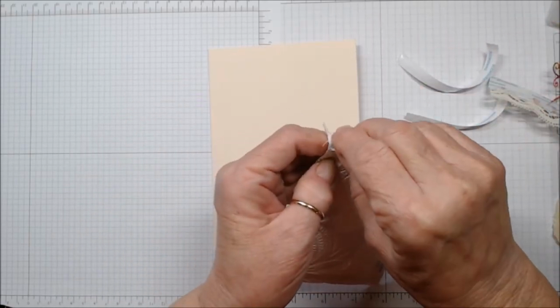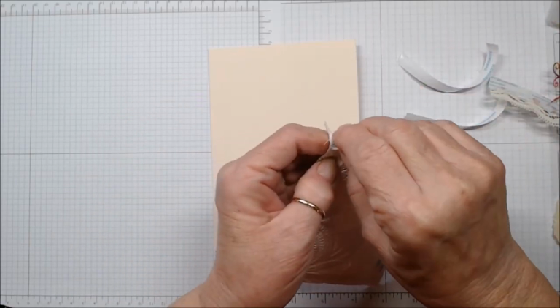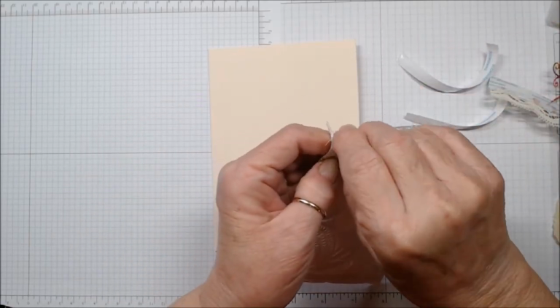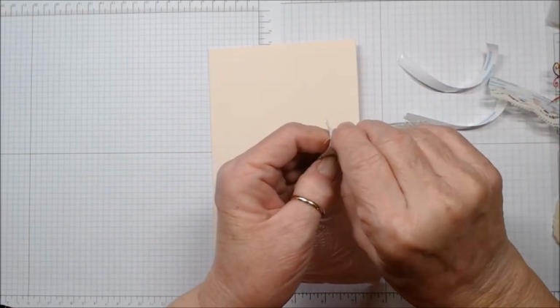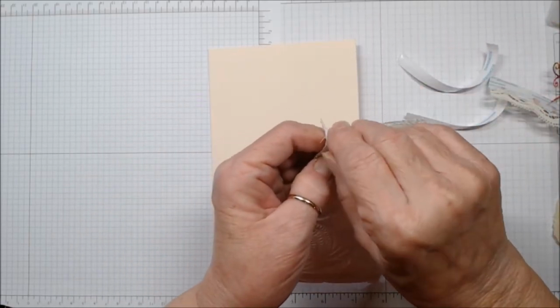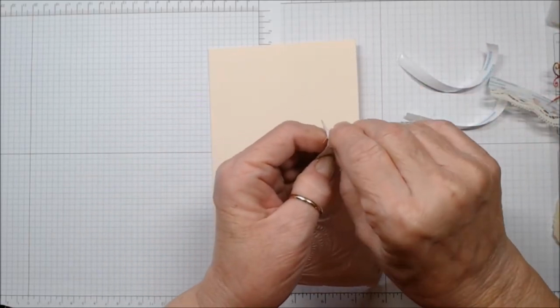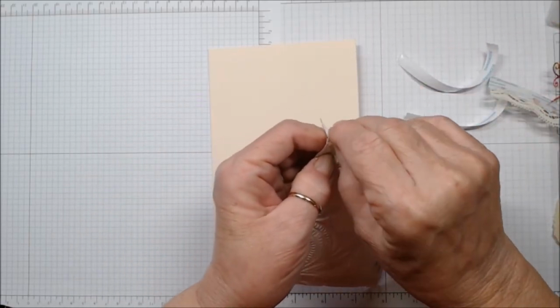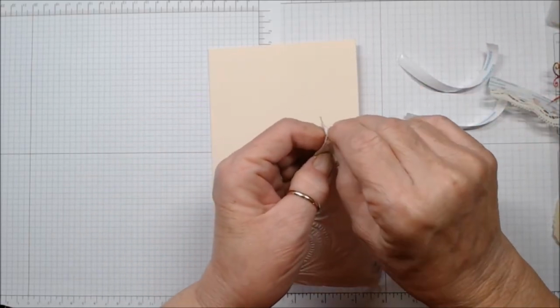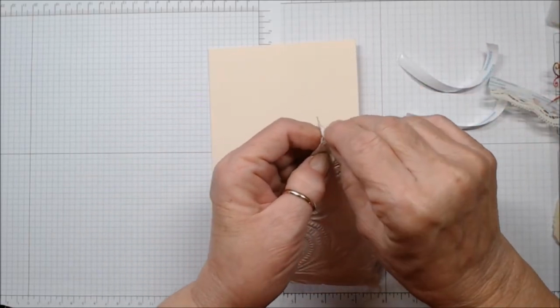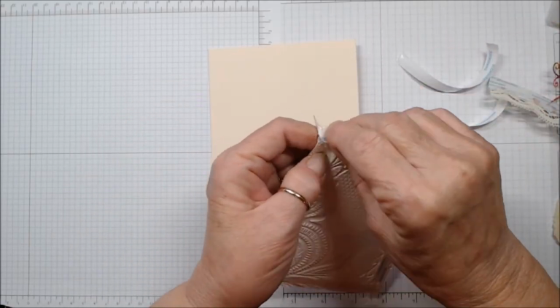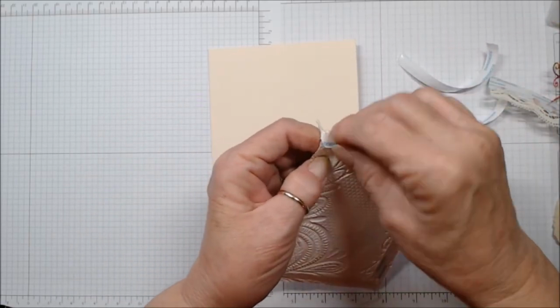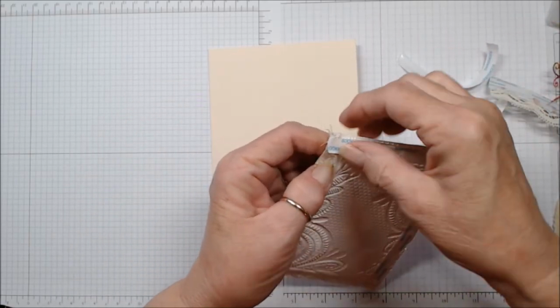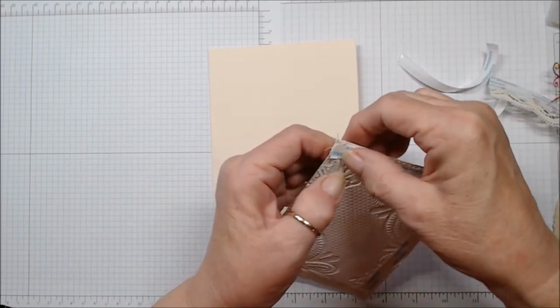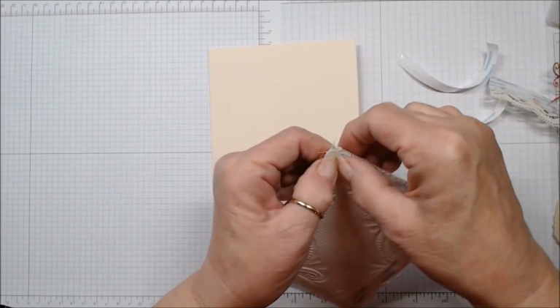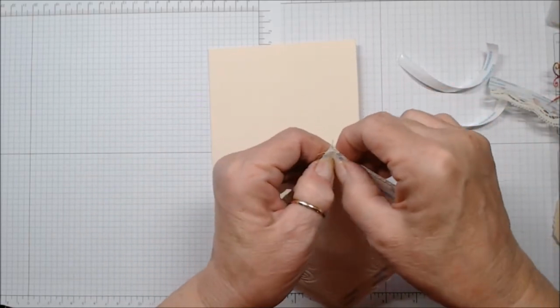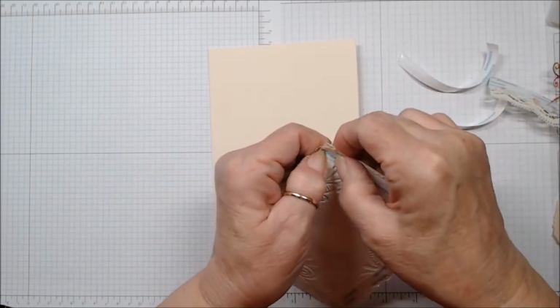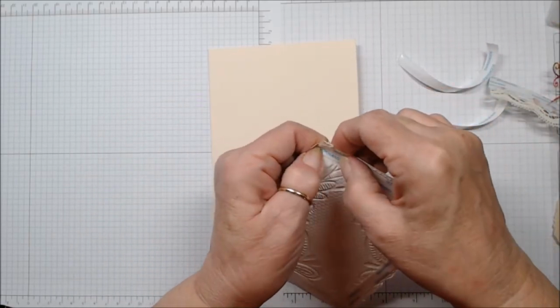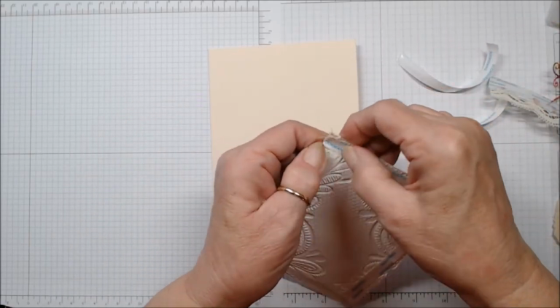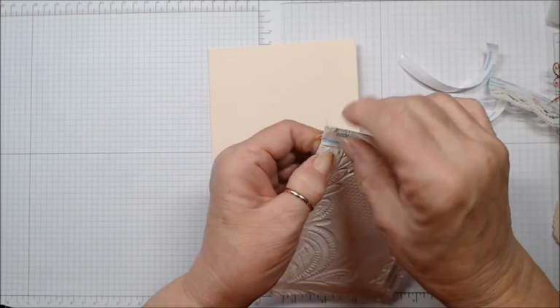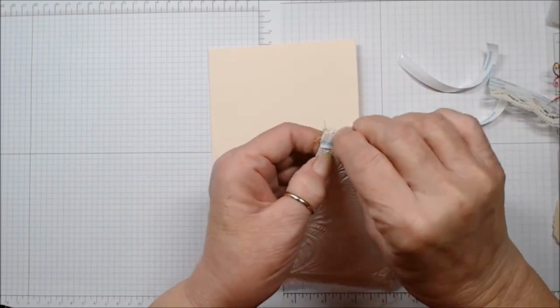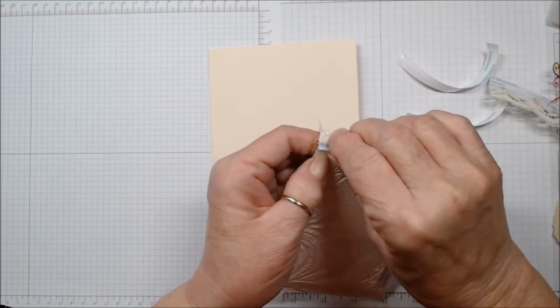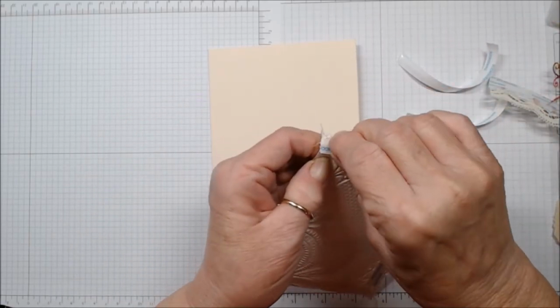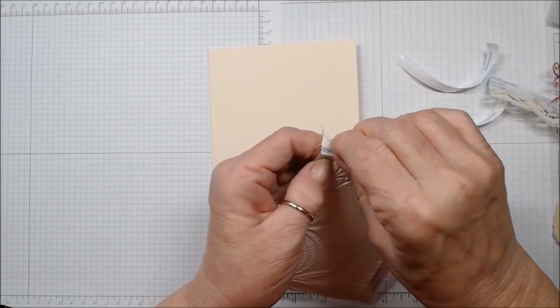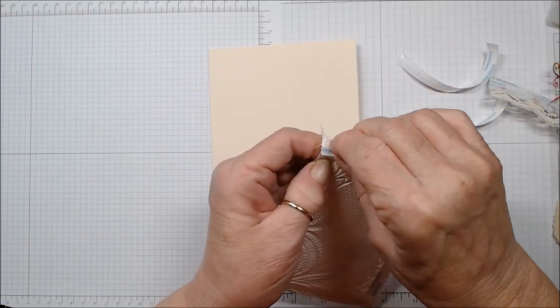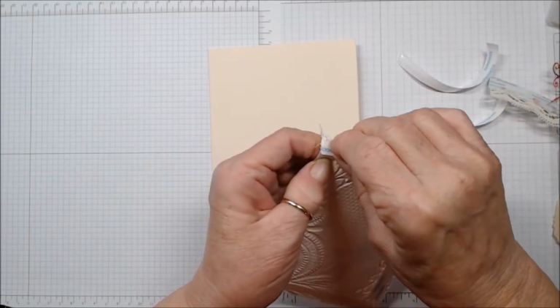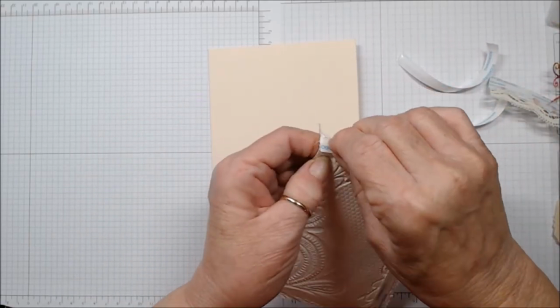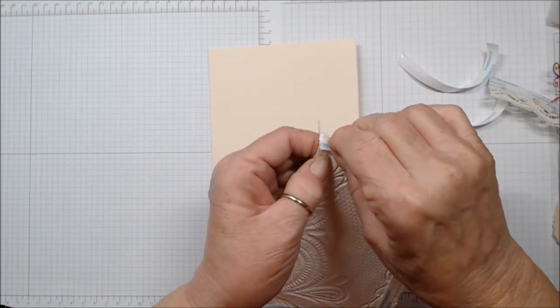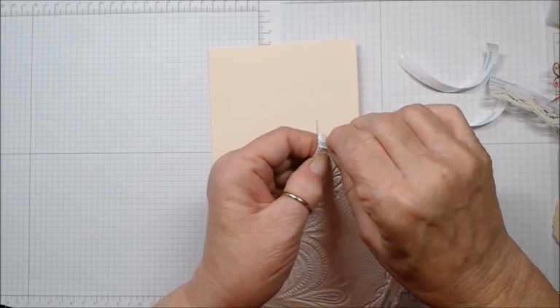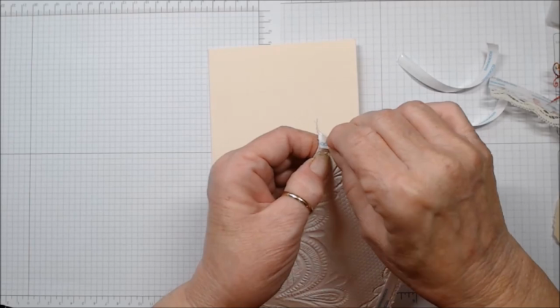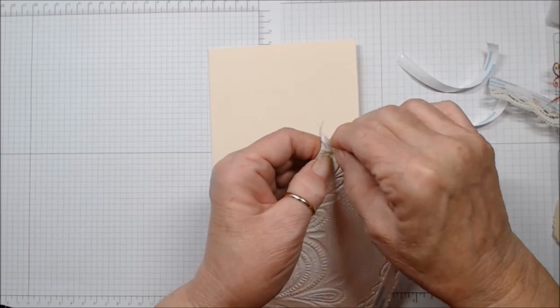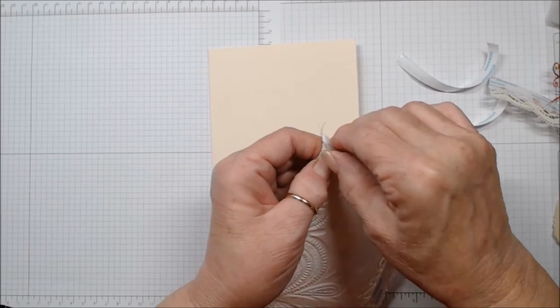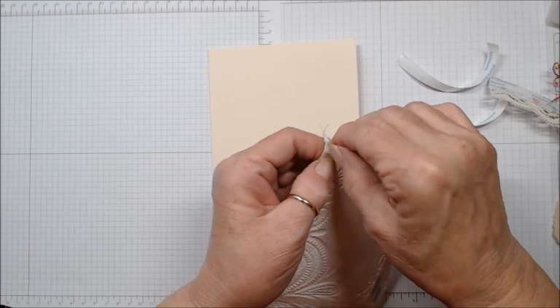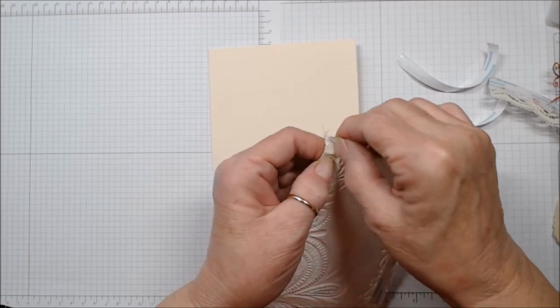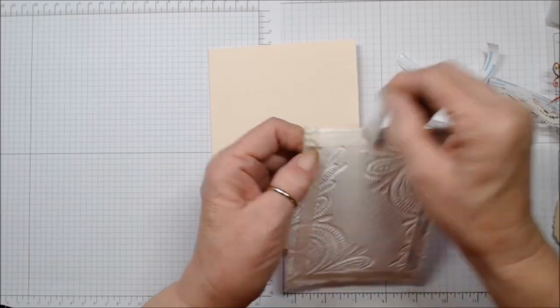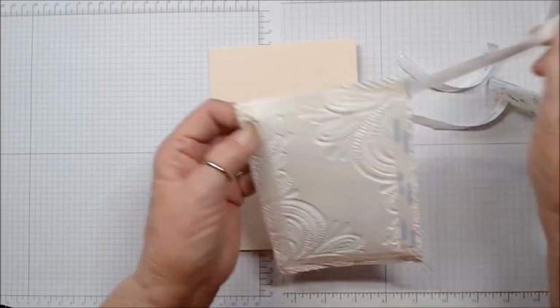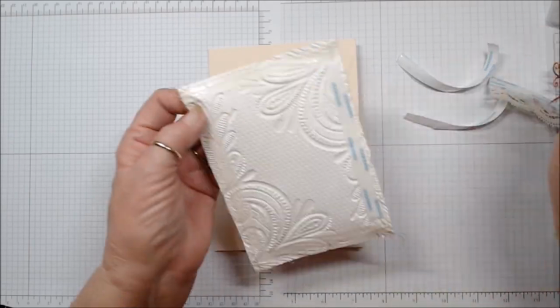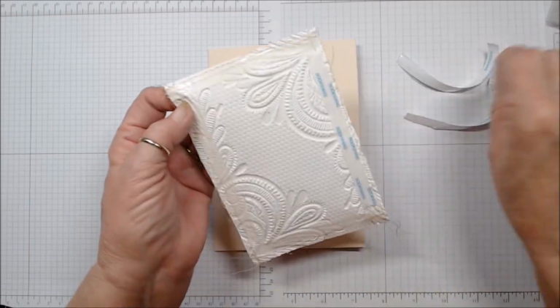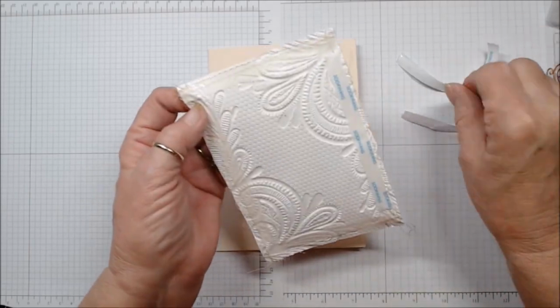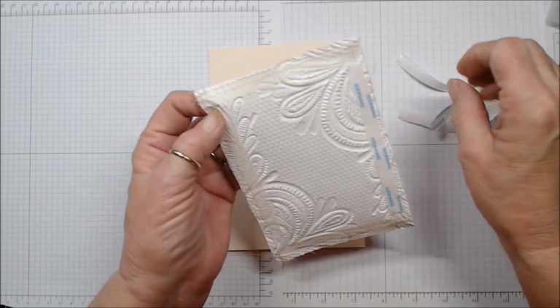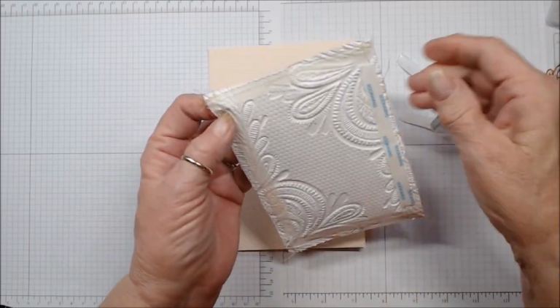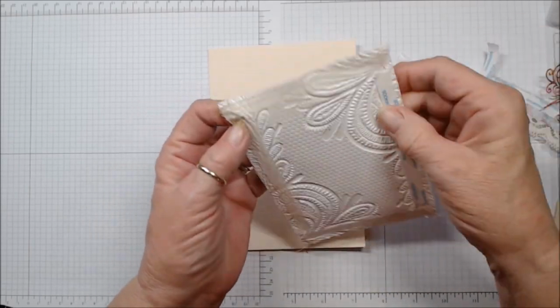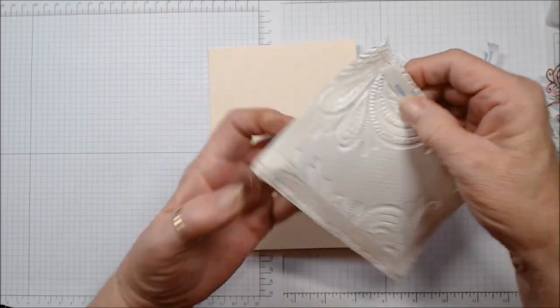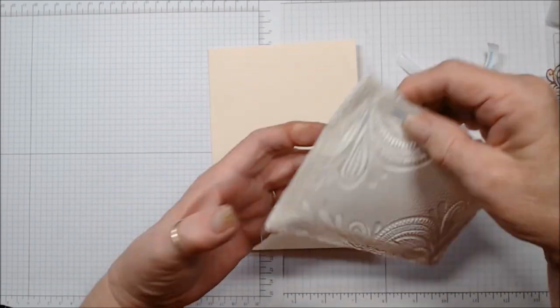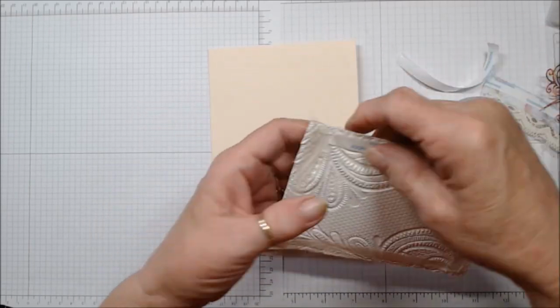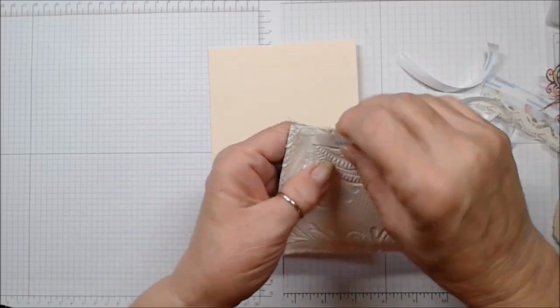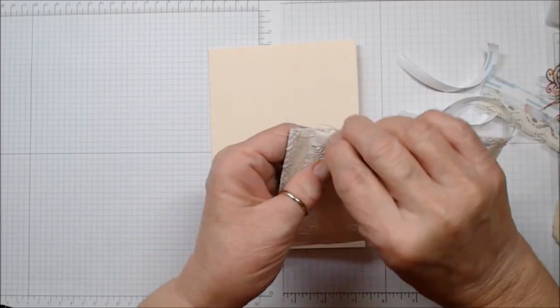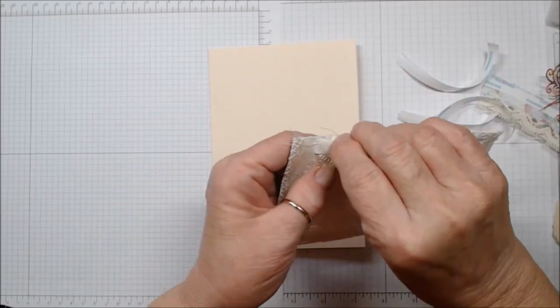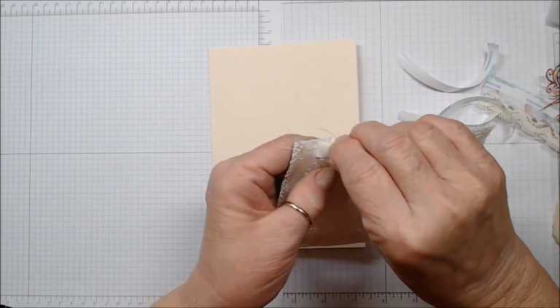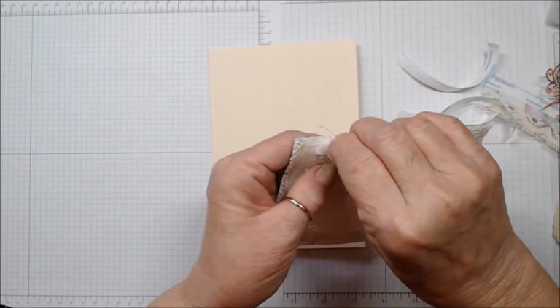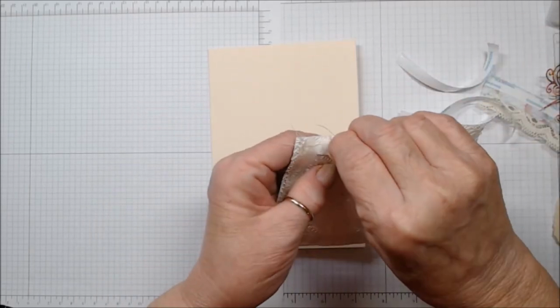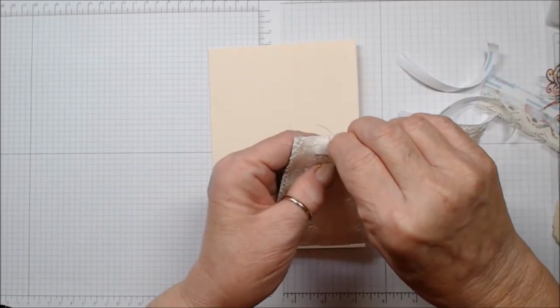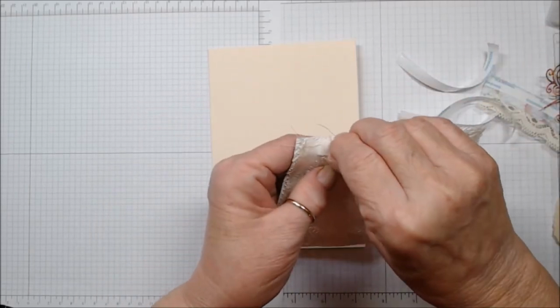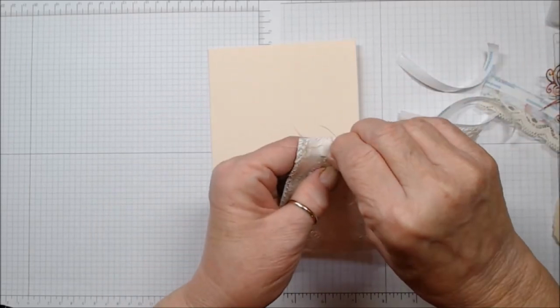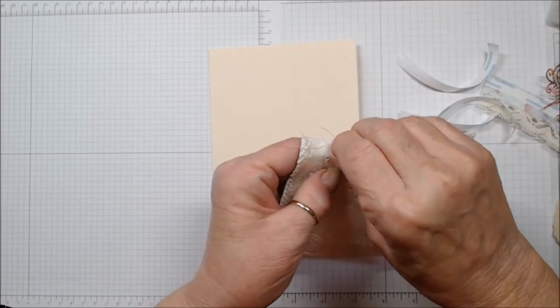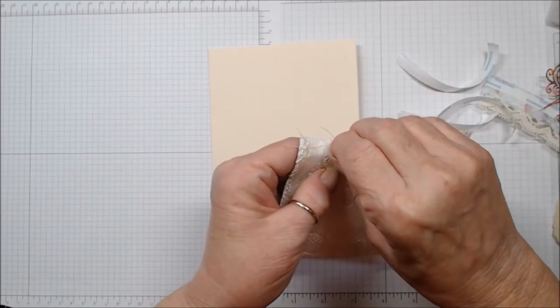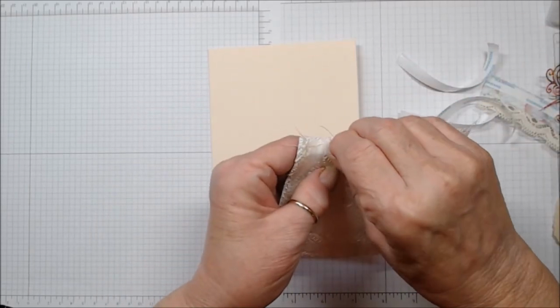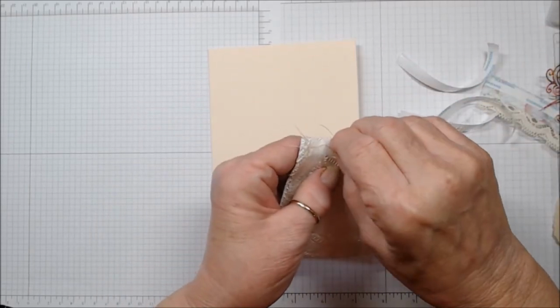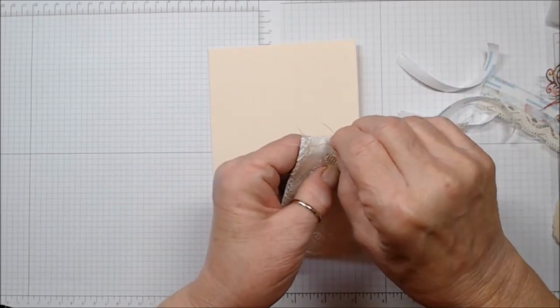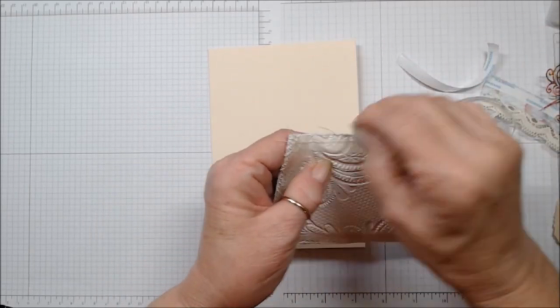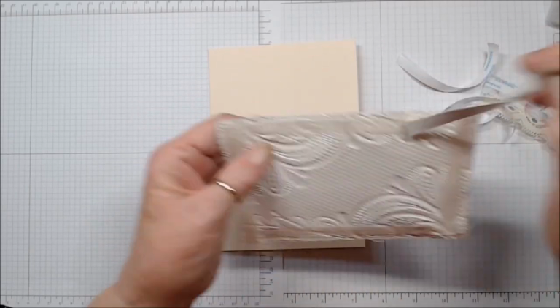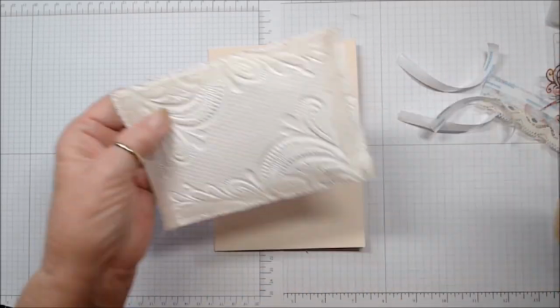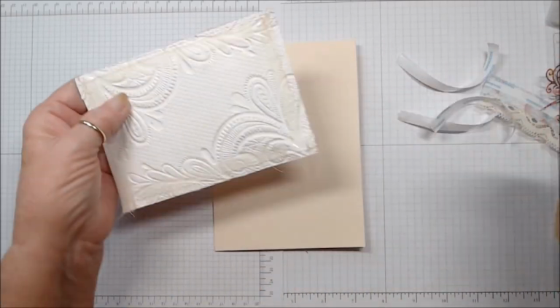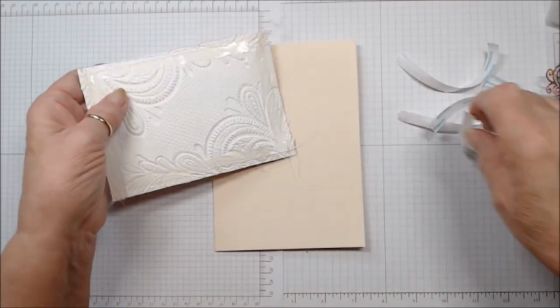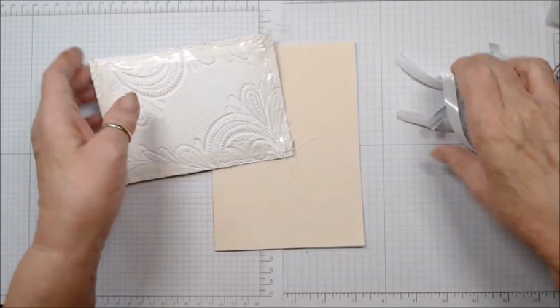Normally I would use glue on this, but for the sake of speediness to show you, we're going to use the tape.